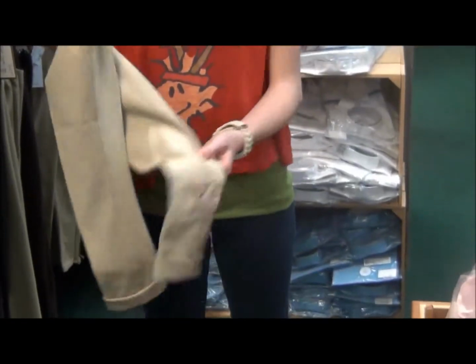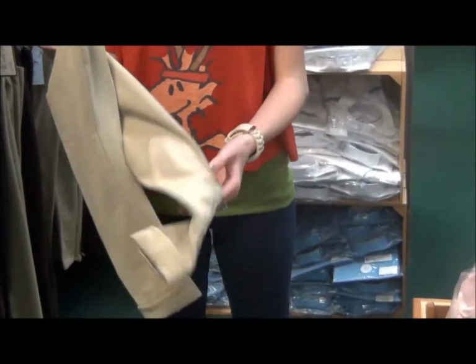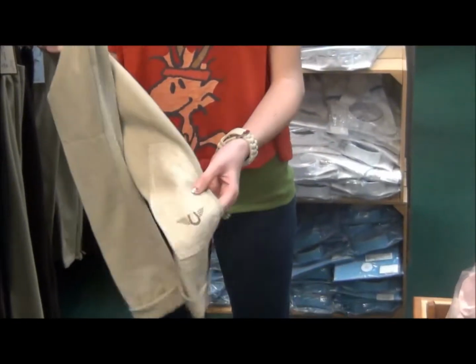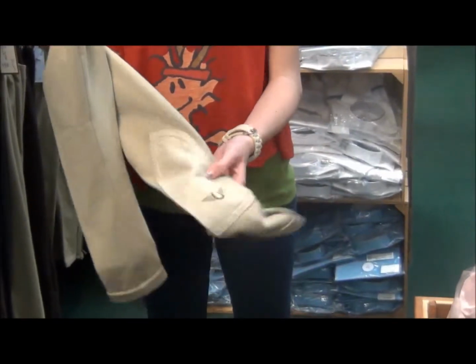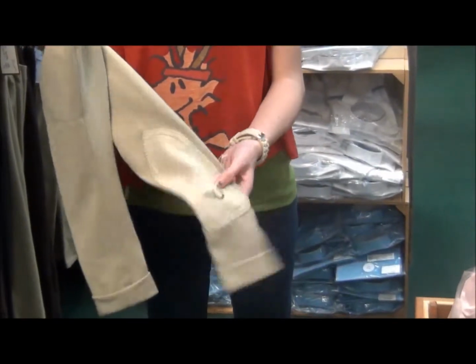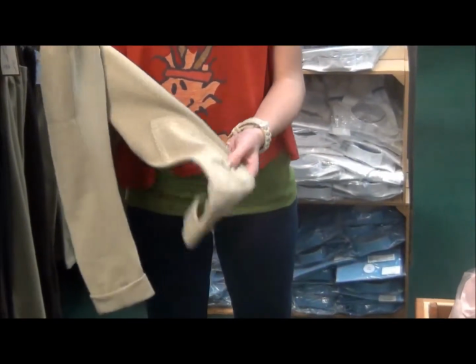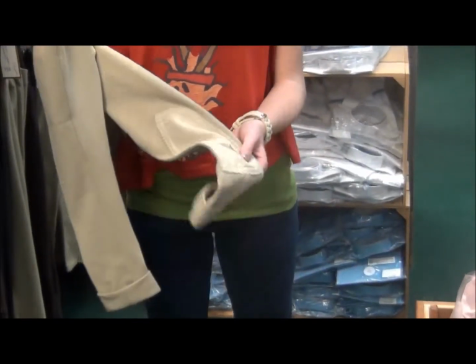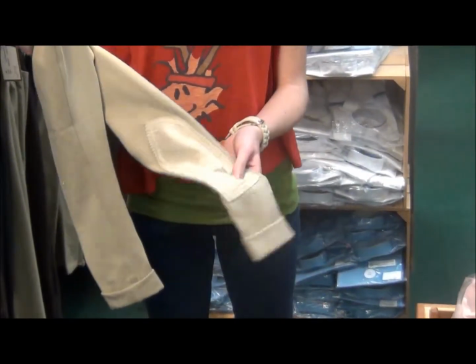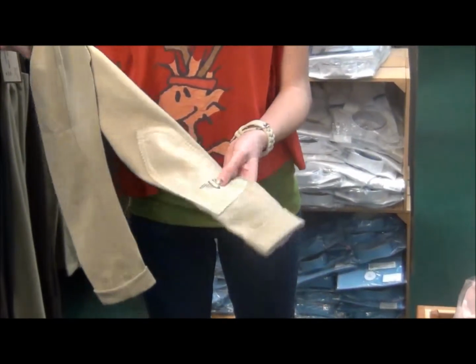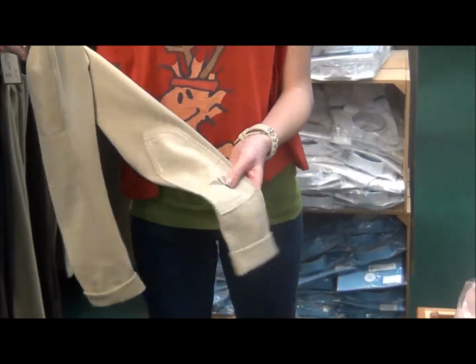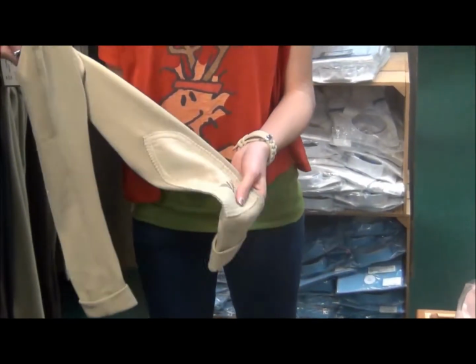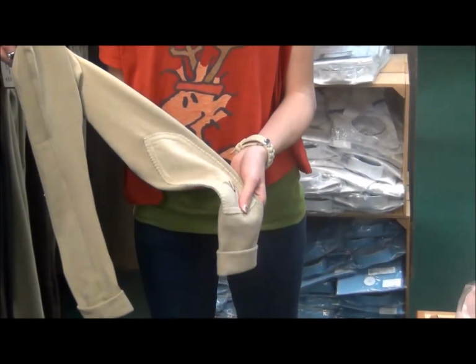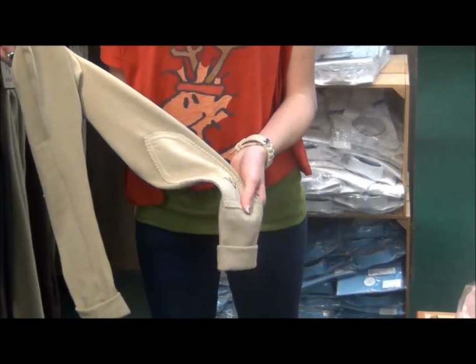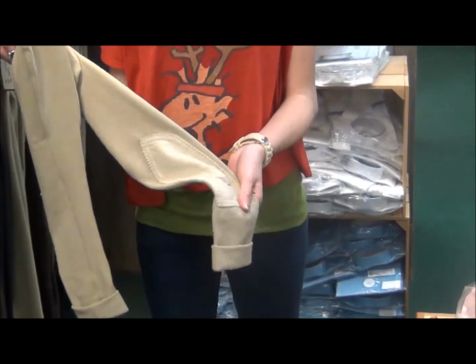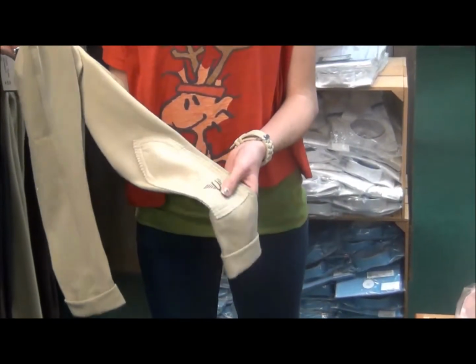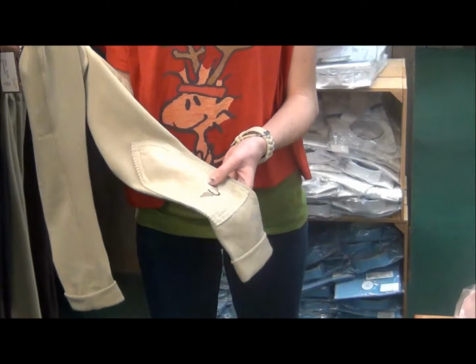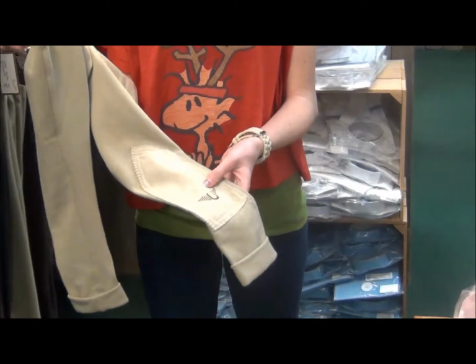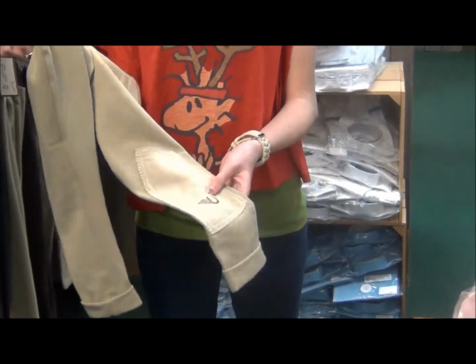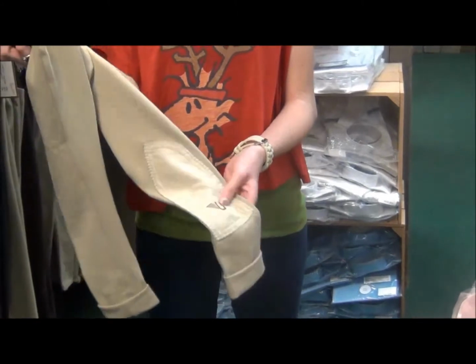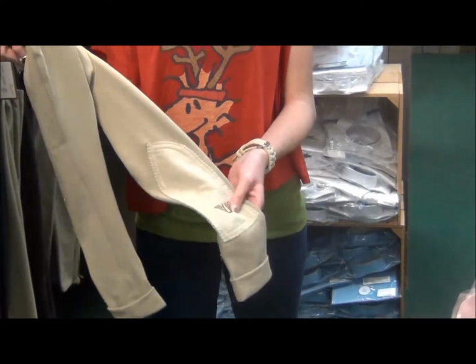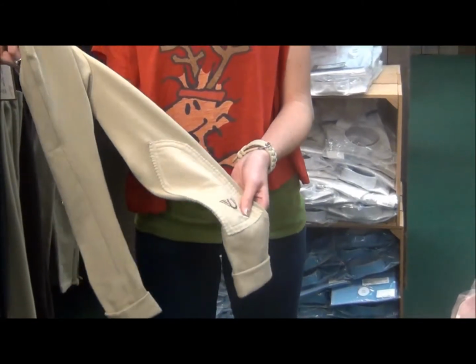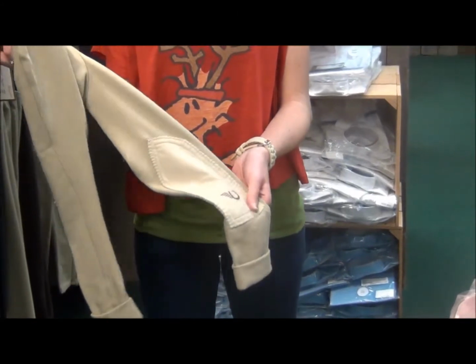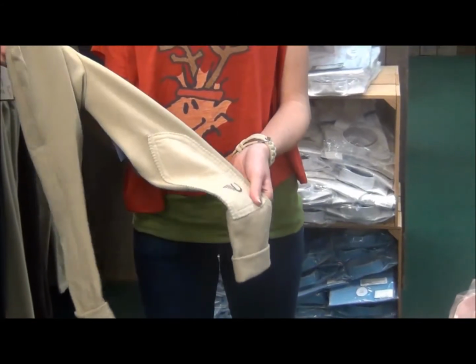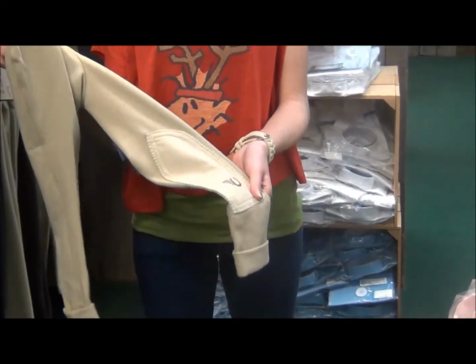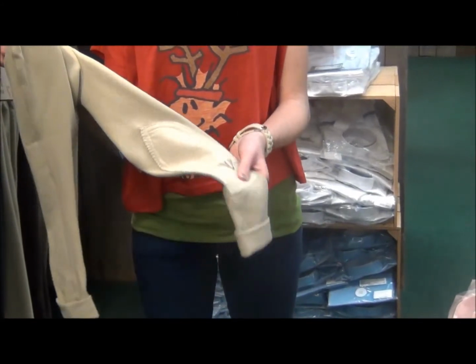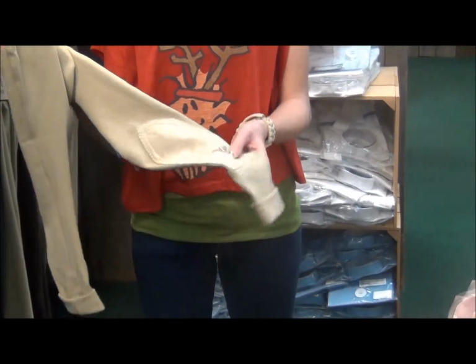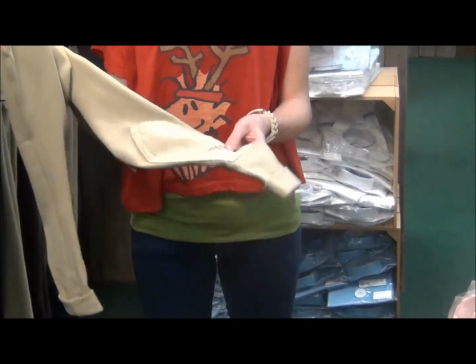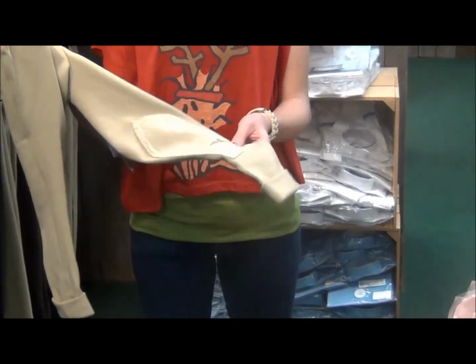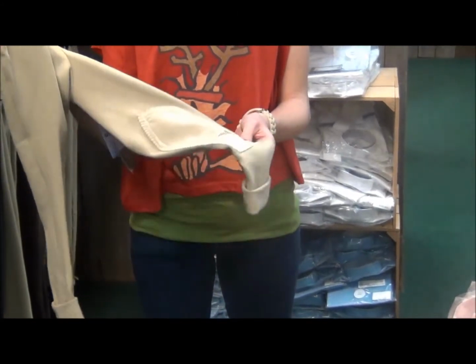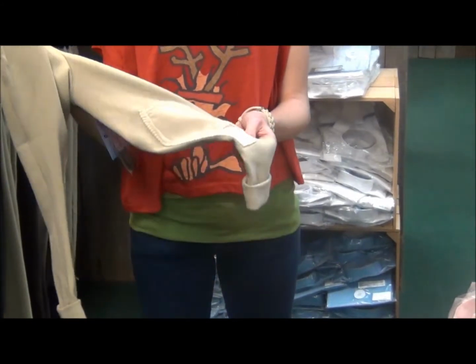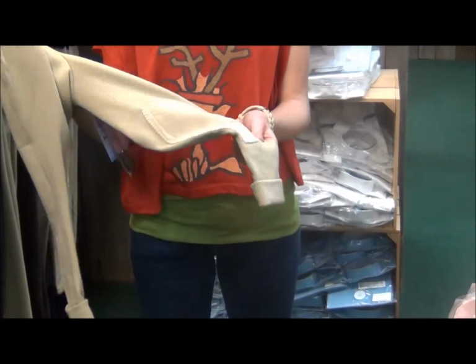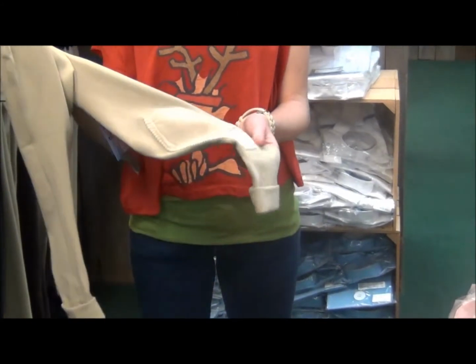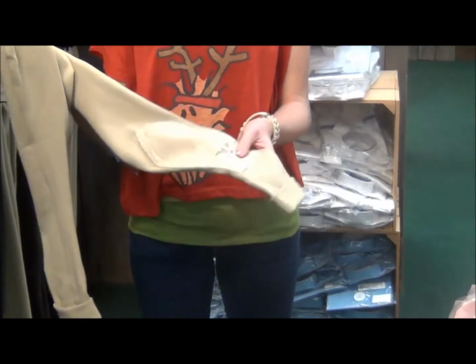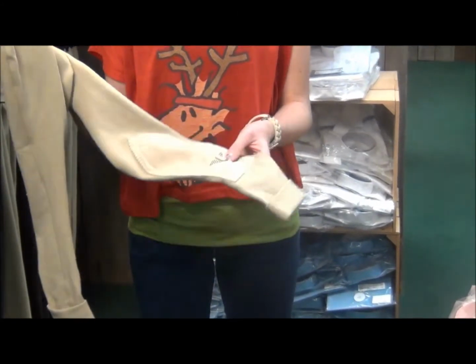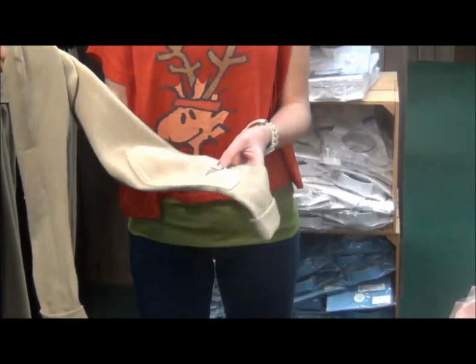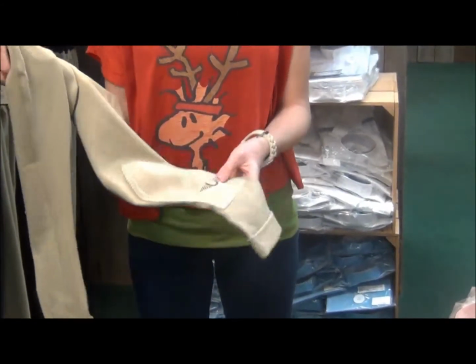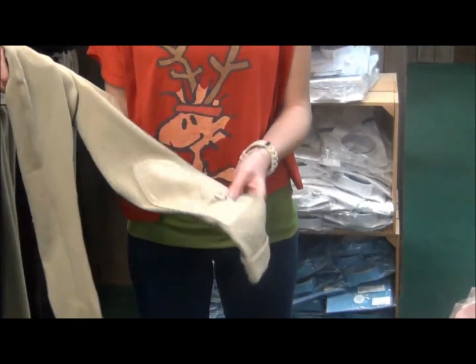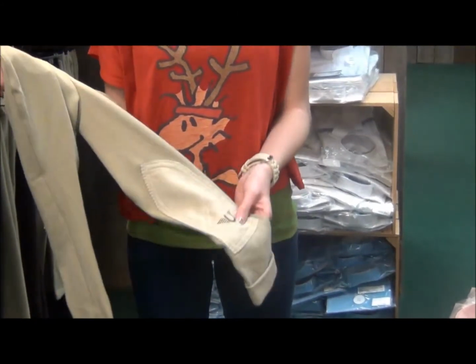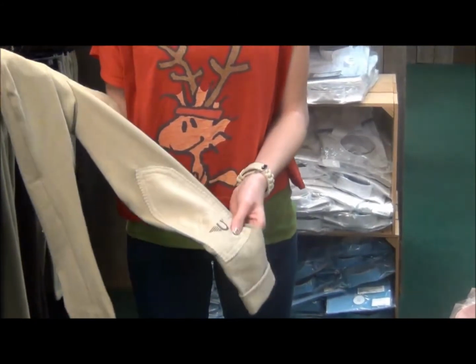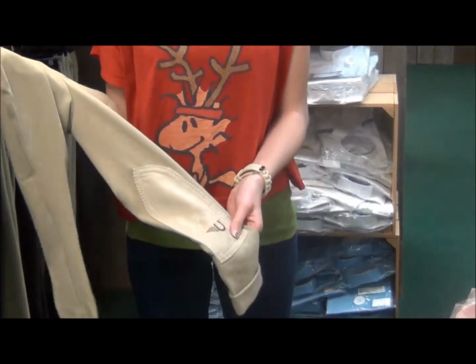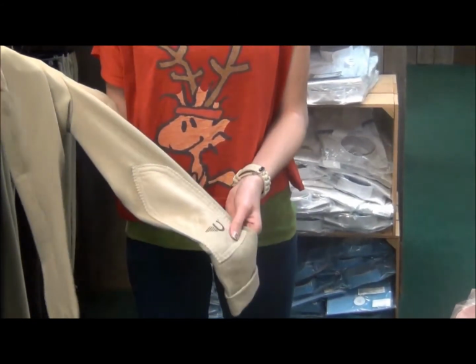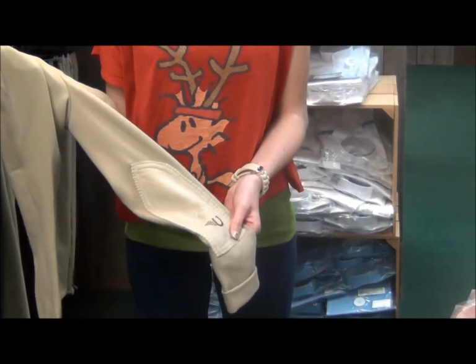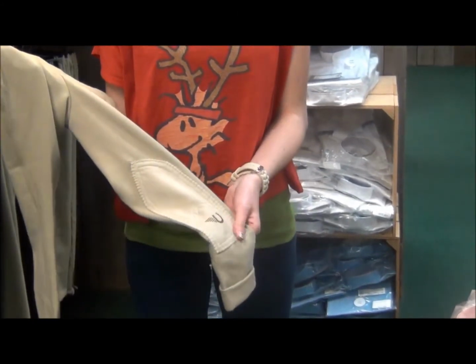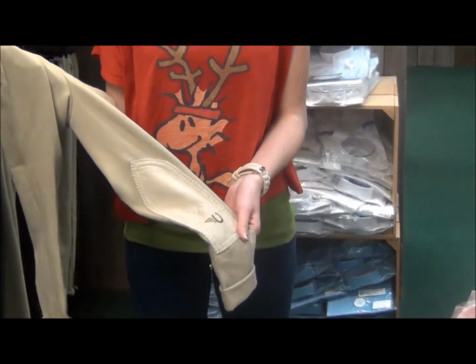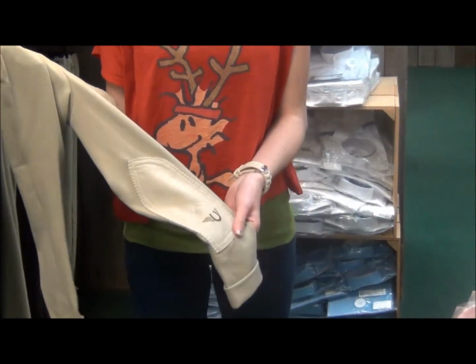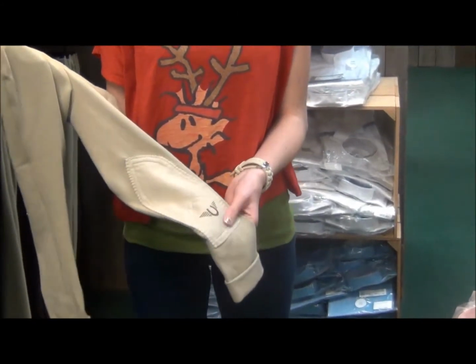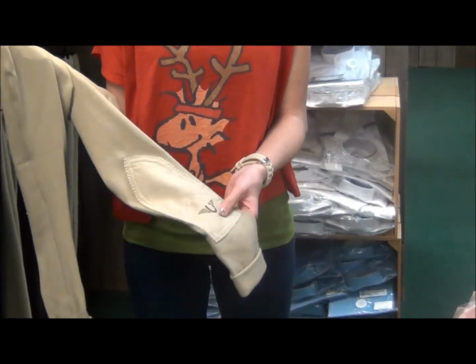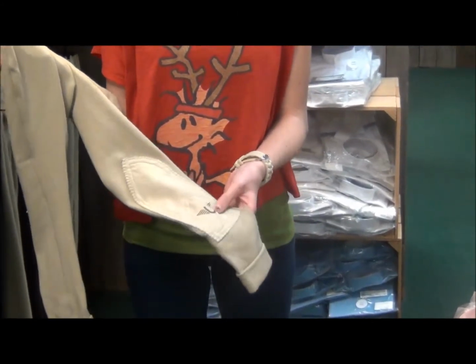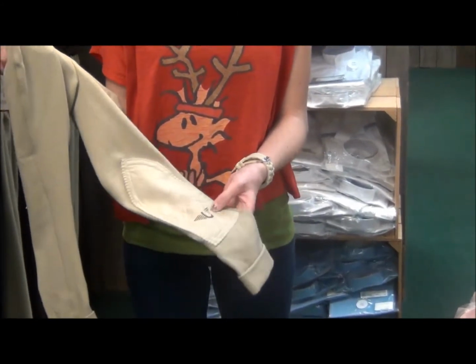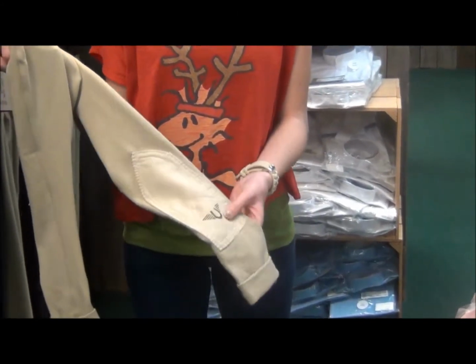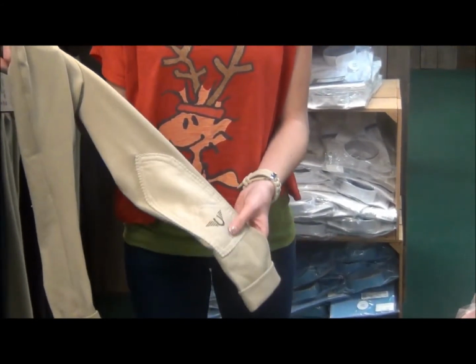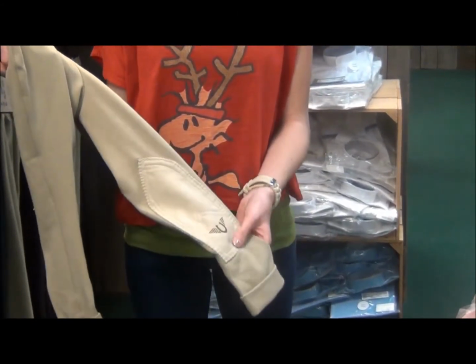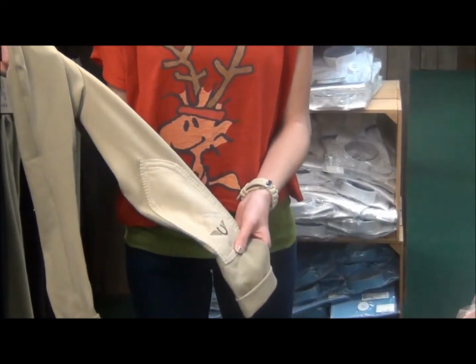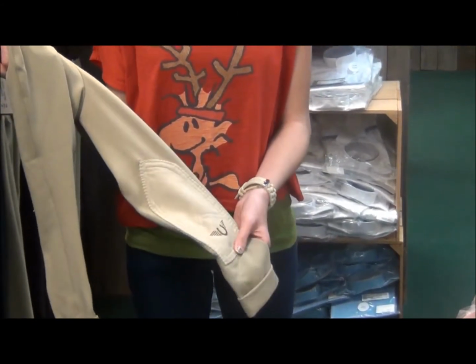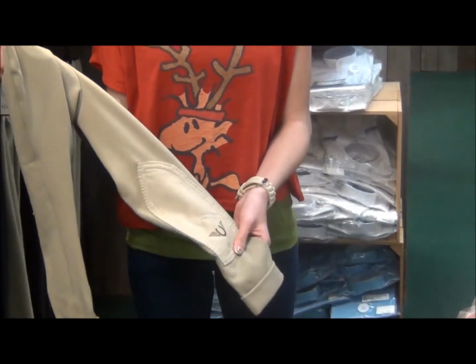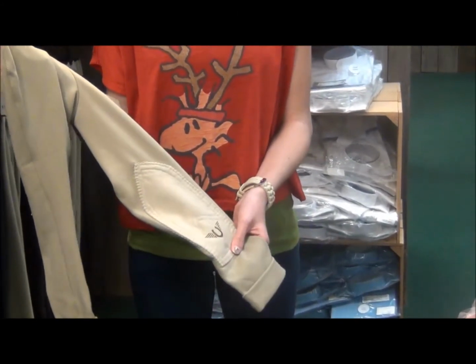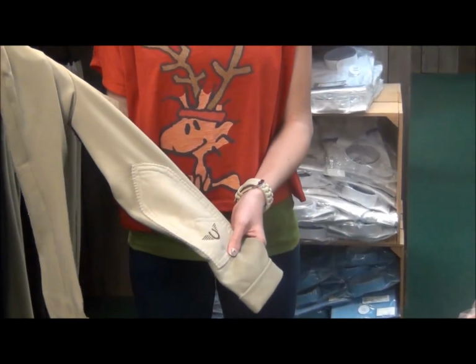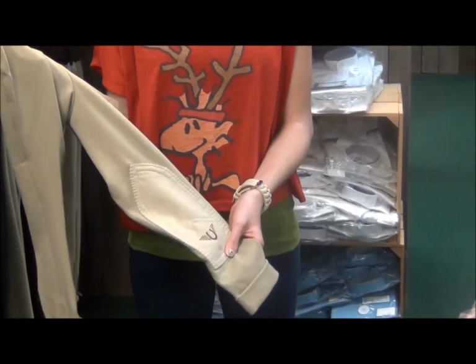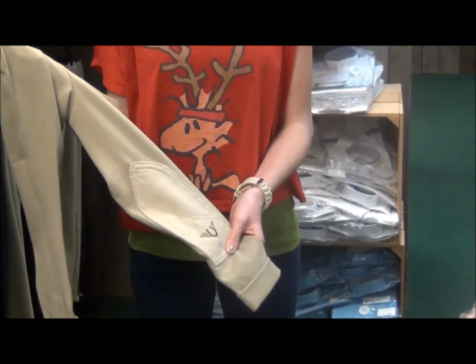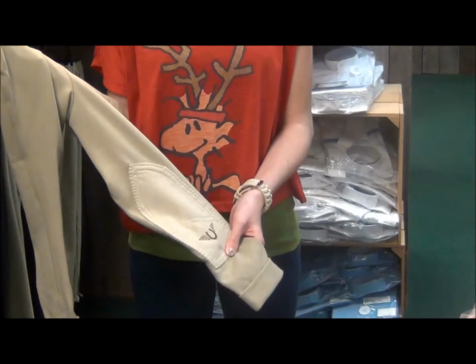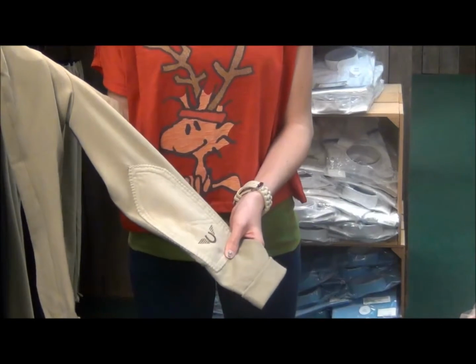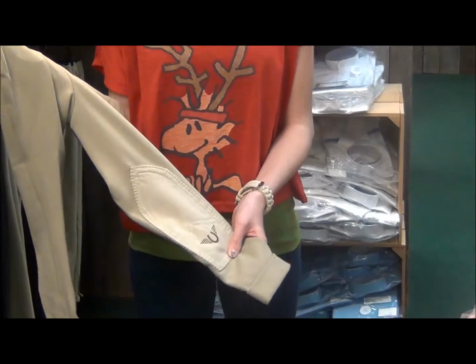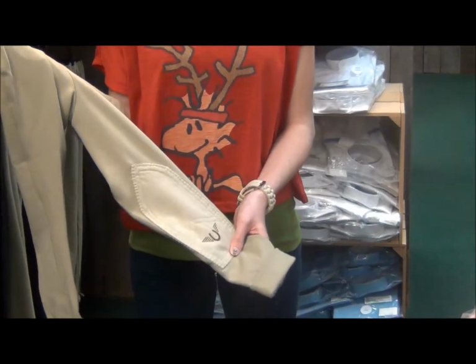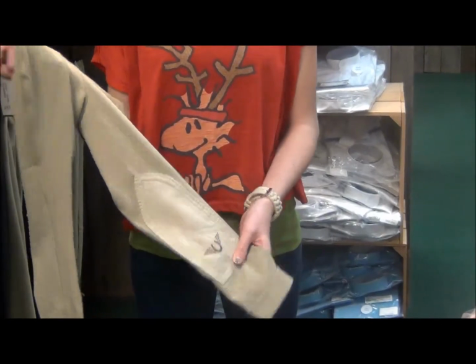The knee patches are made from the UltraGrip knee patch — it's more of a suede material — and it'll give you a good grip on the saddle.